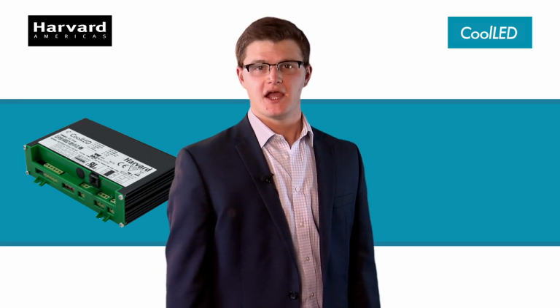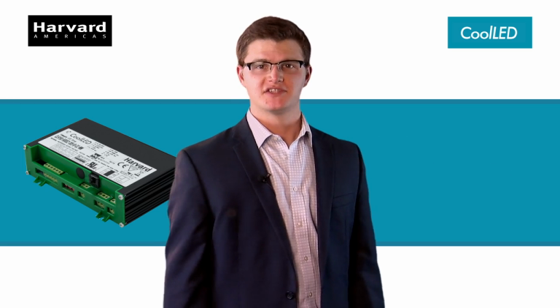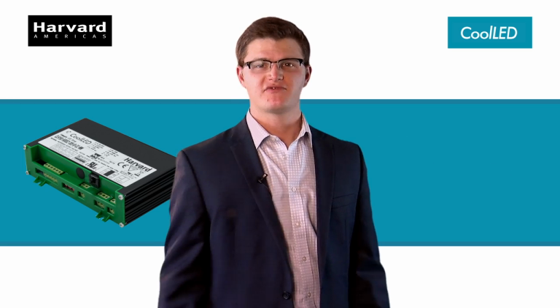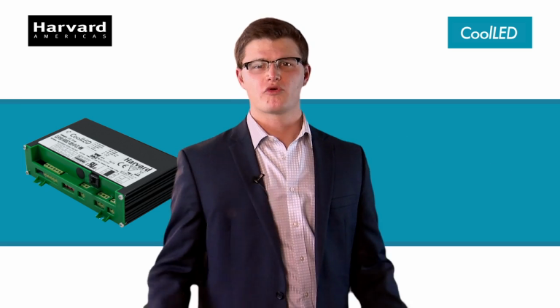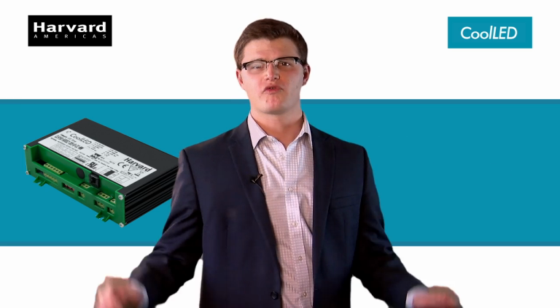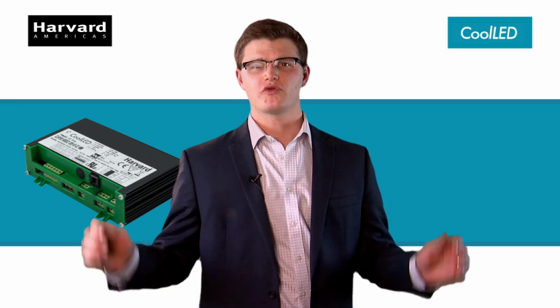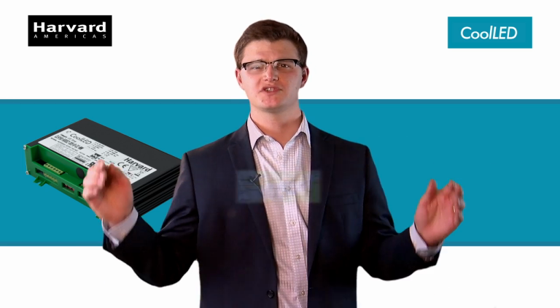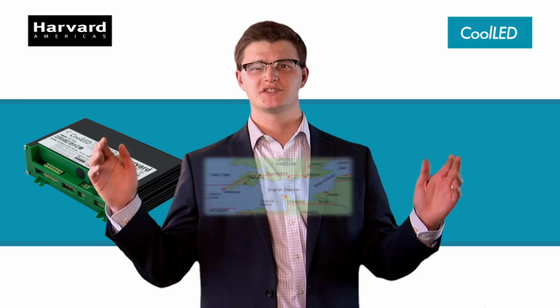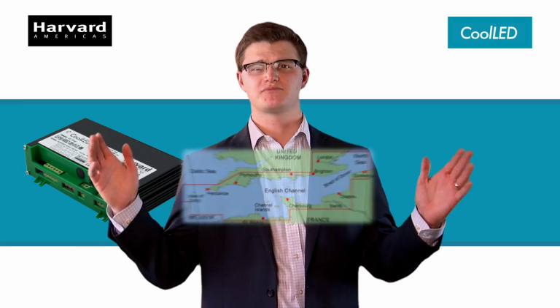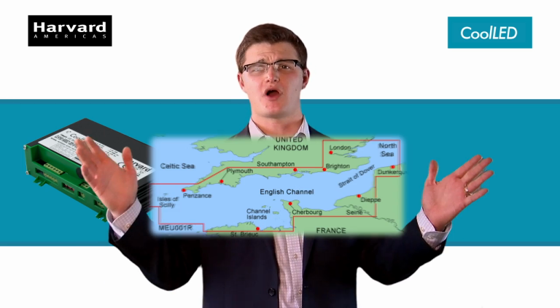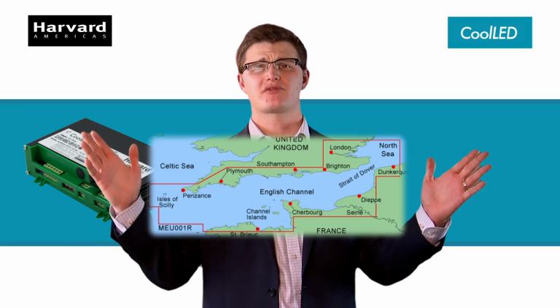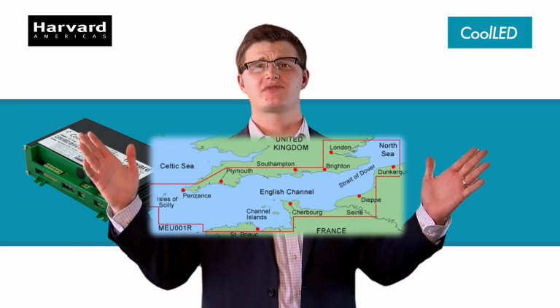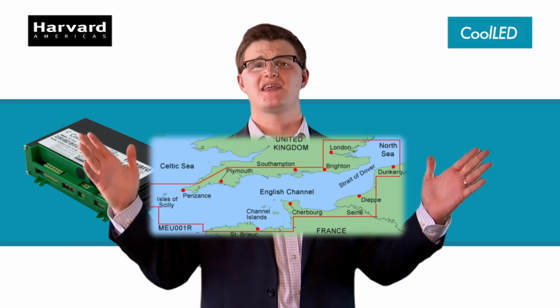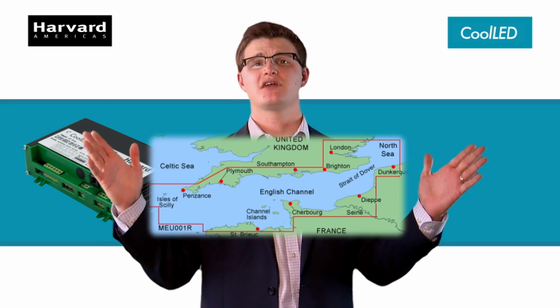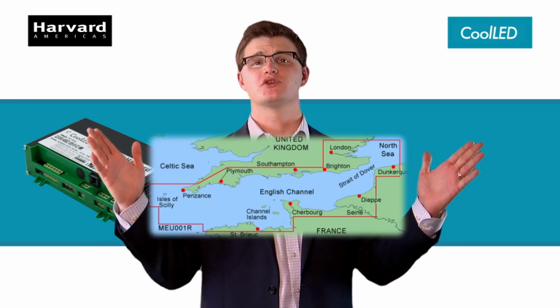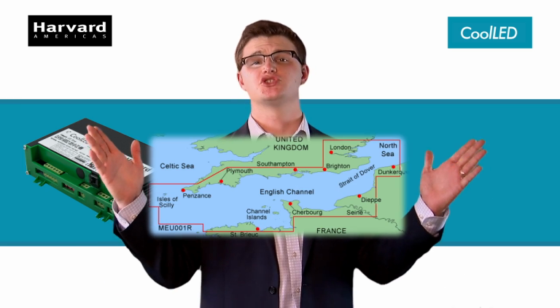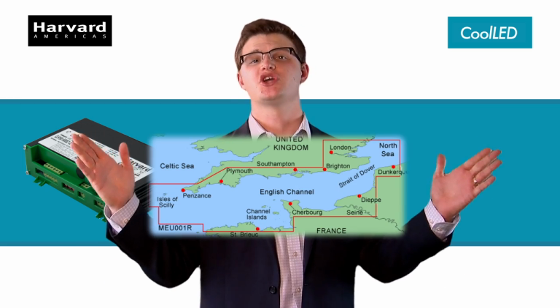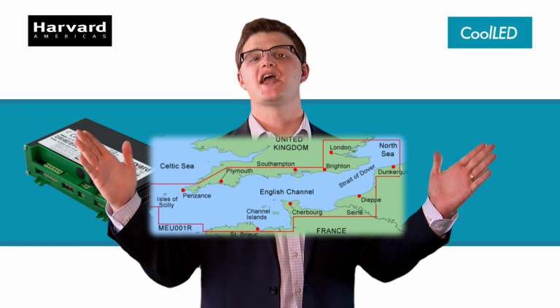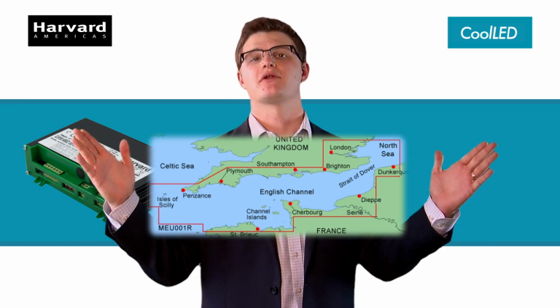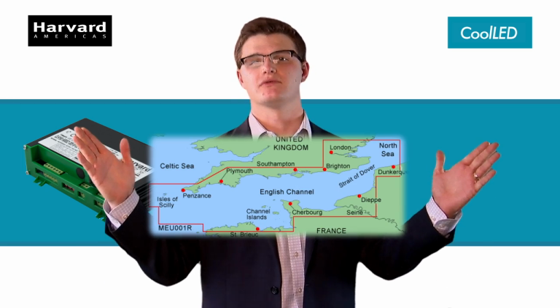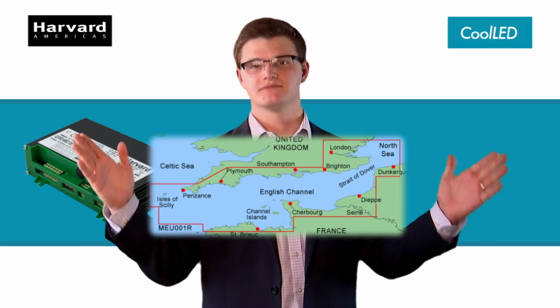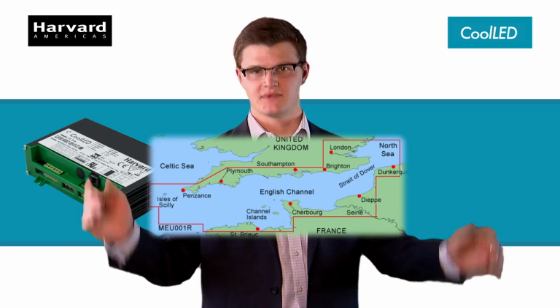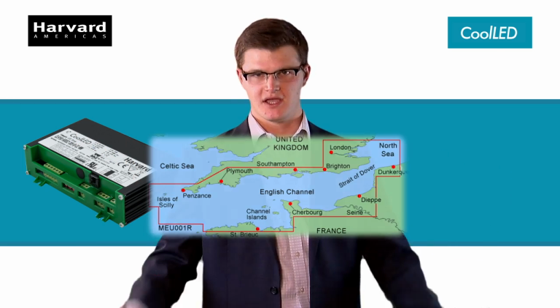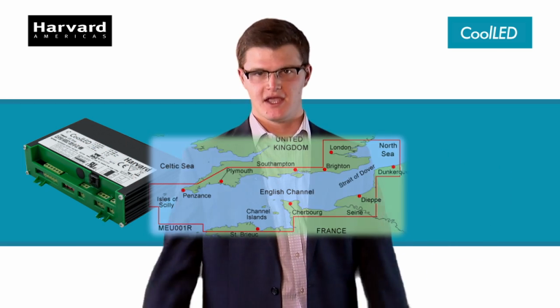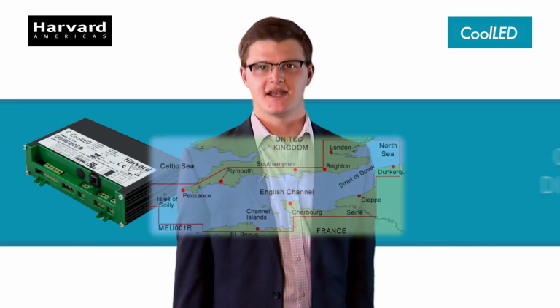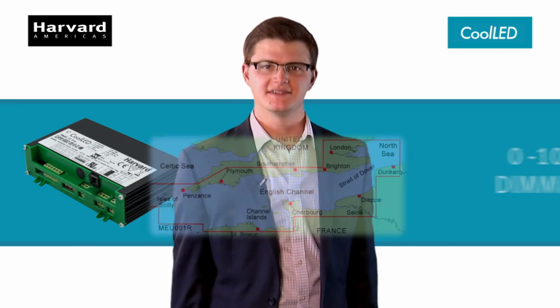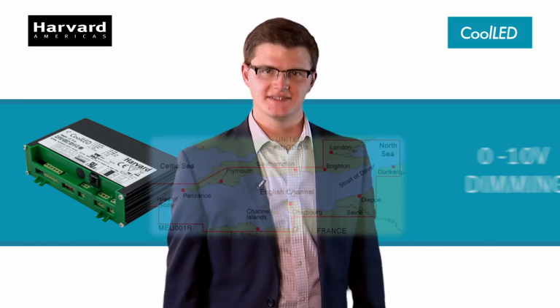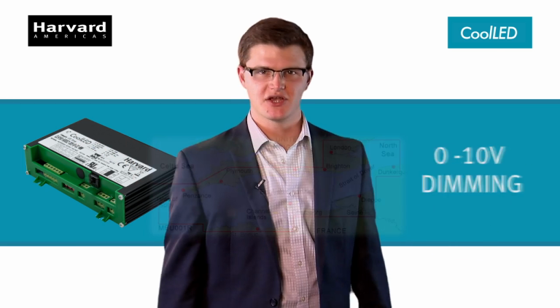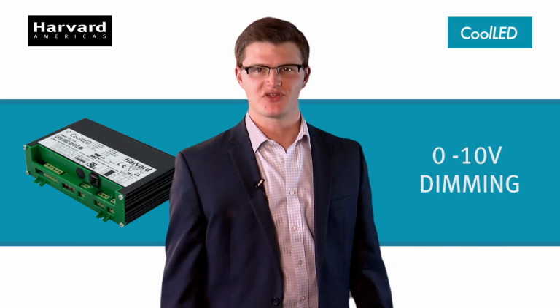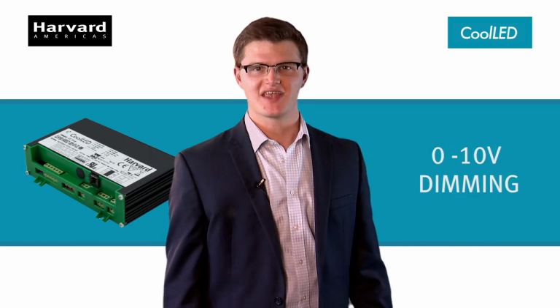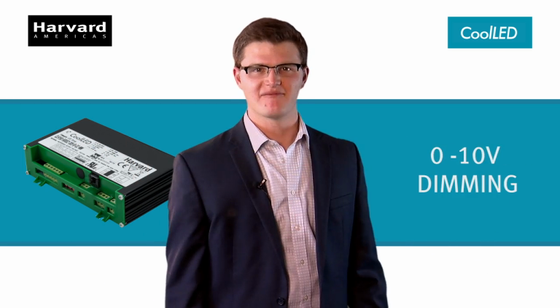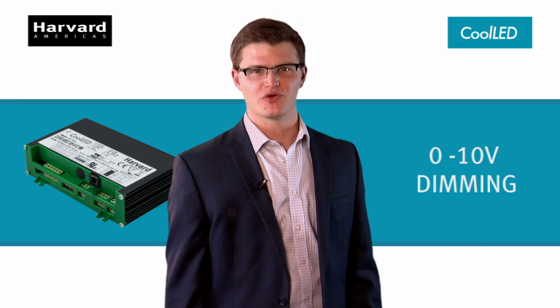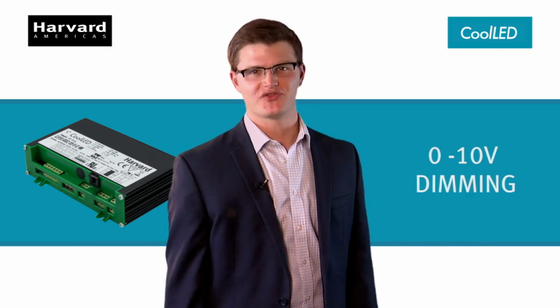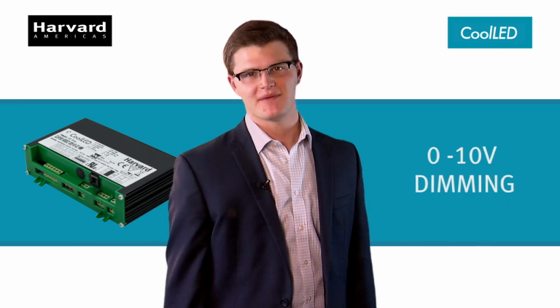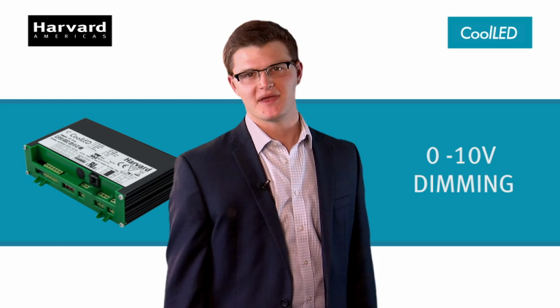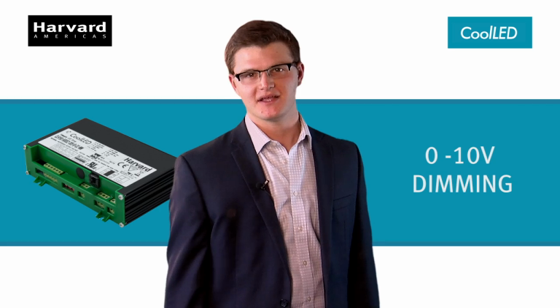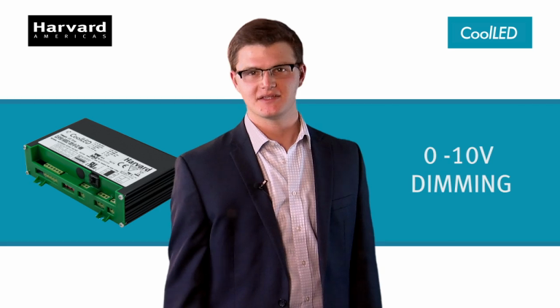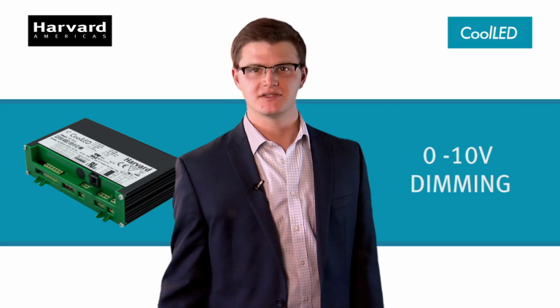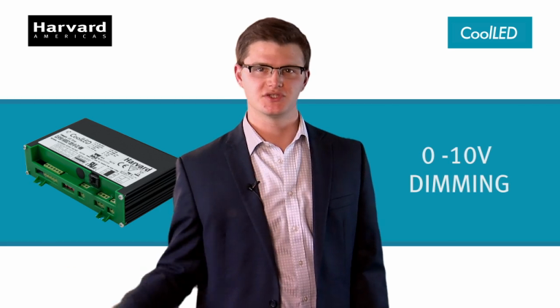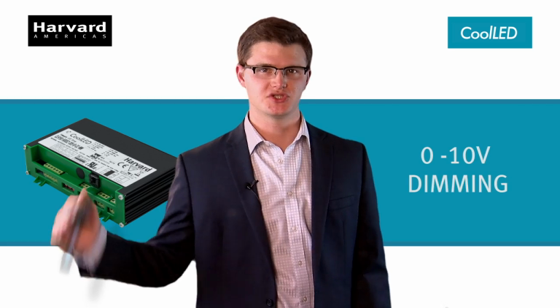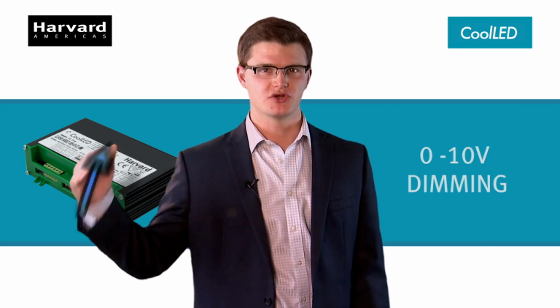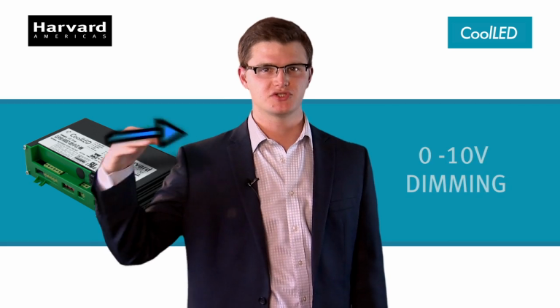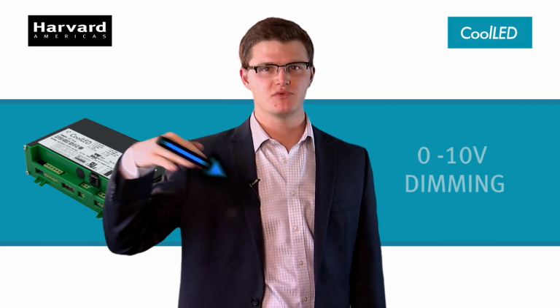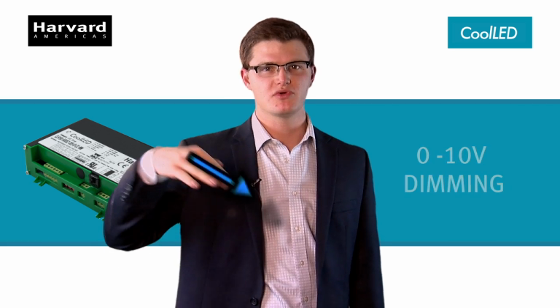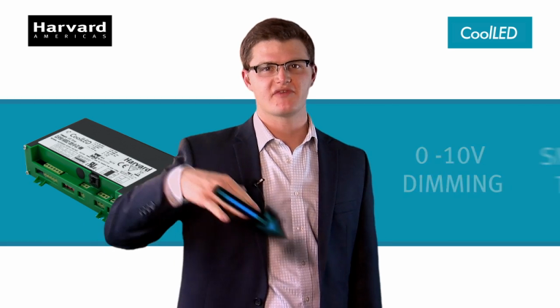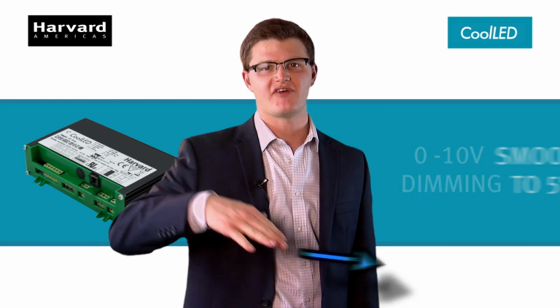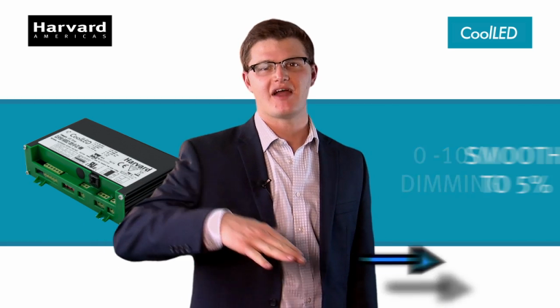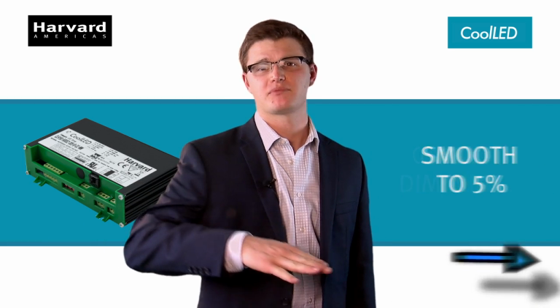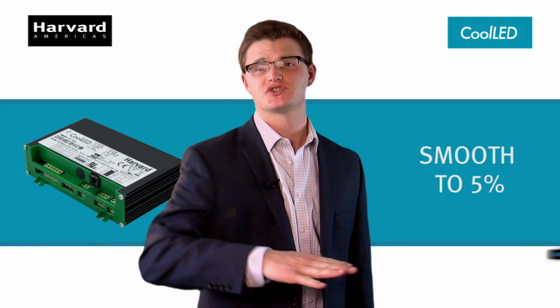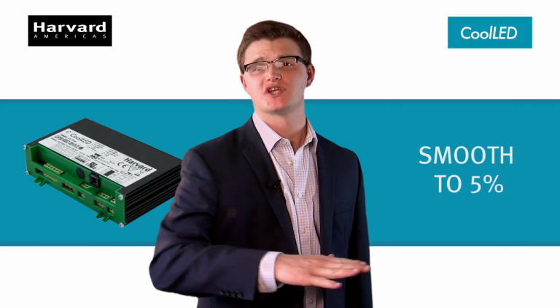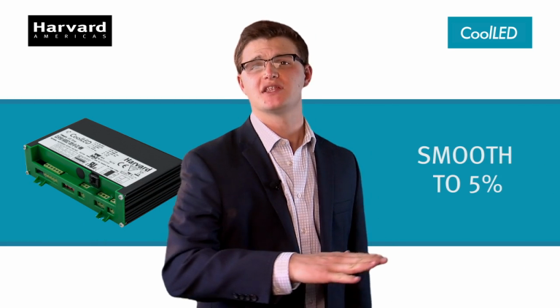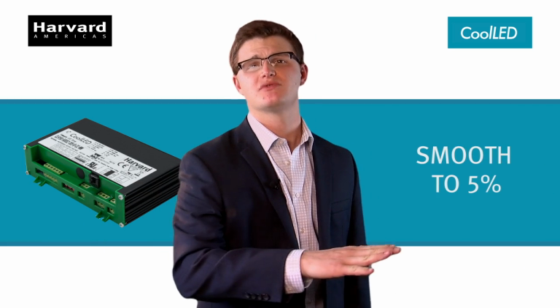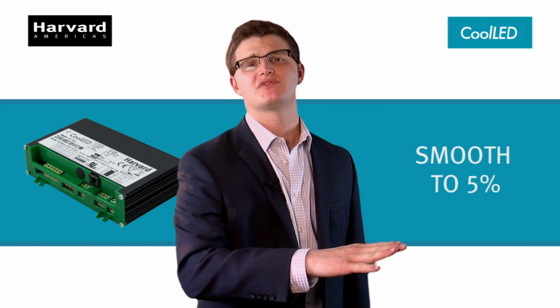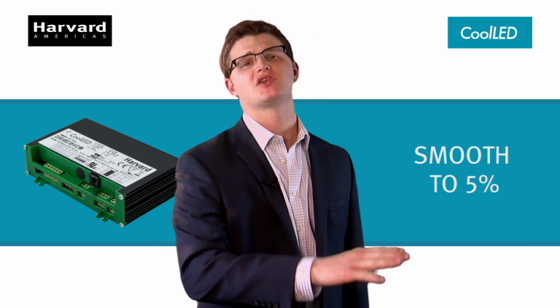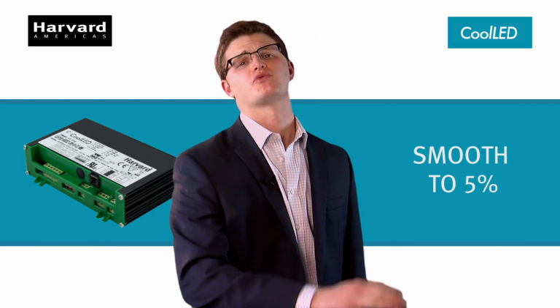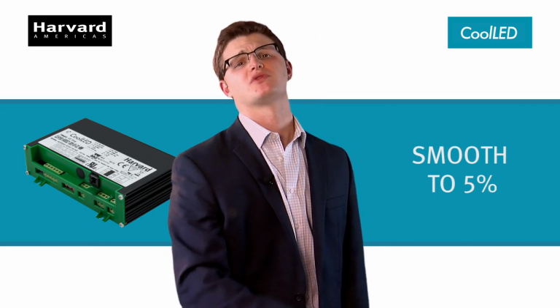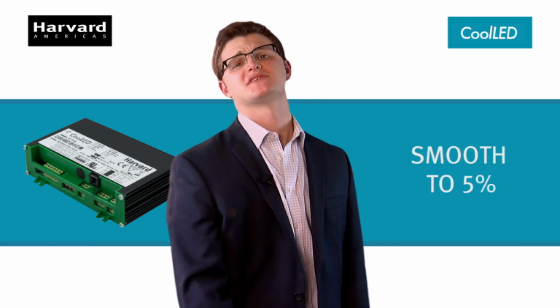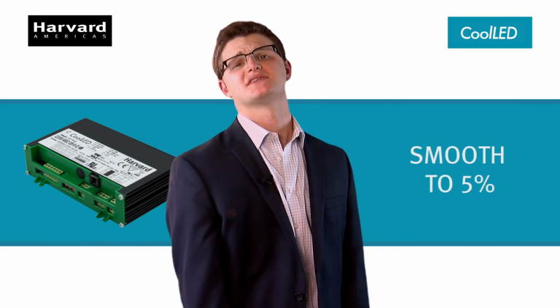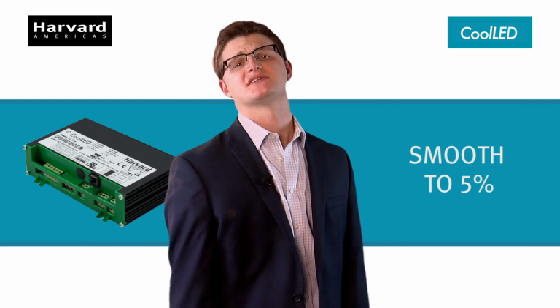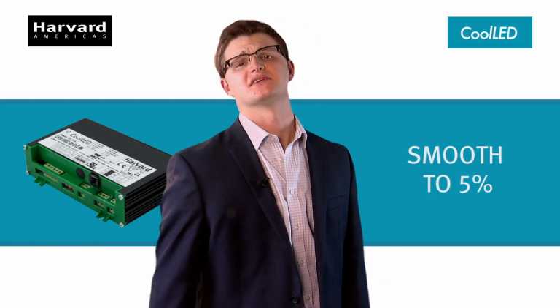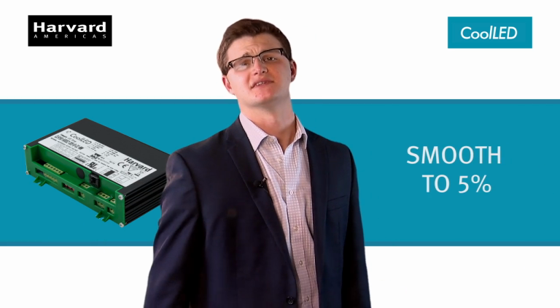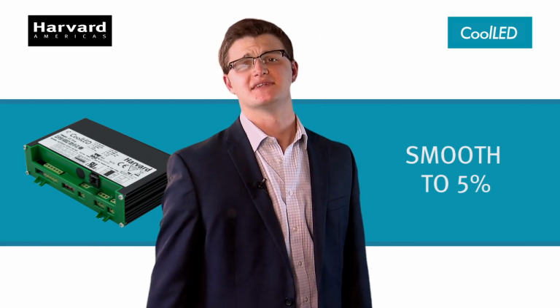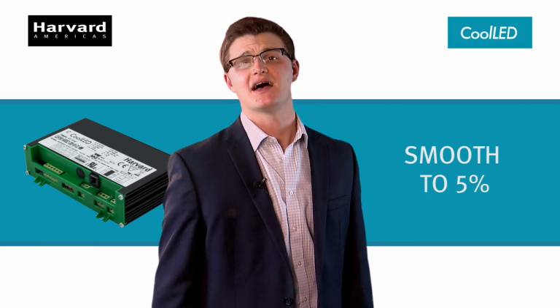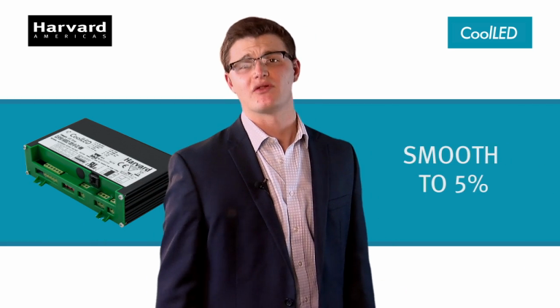Its forward voltage is broader than the English Channel. It has 0 to 10 volt dimming, so smooth at 5% you'd think you were listening to Adele.